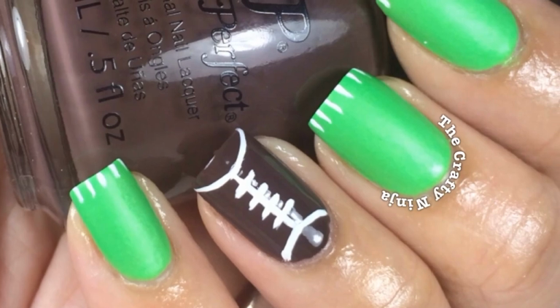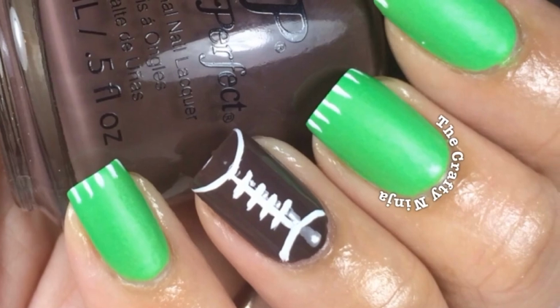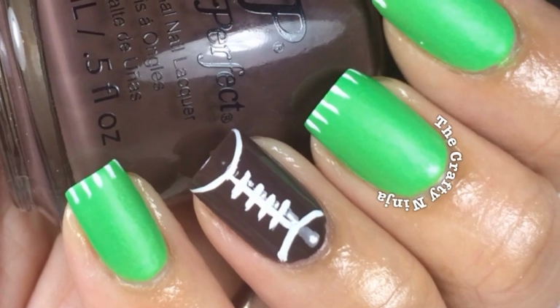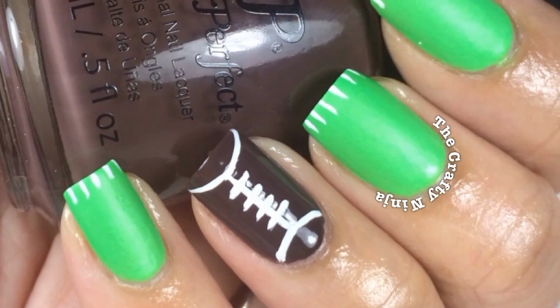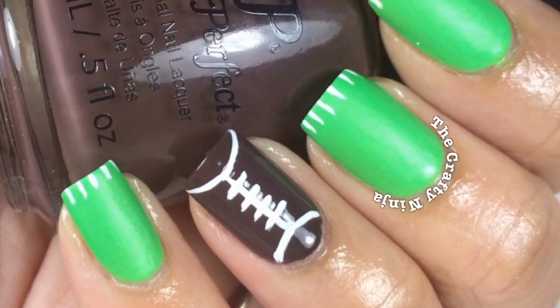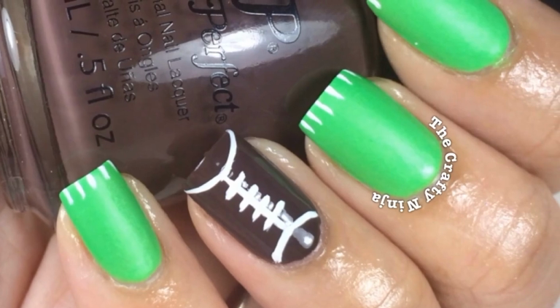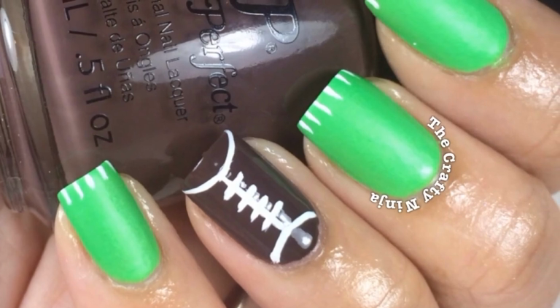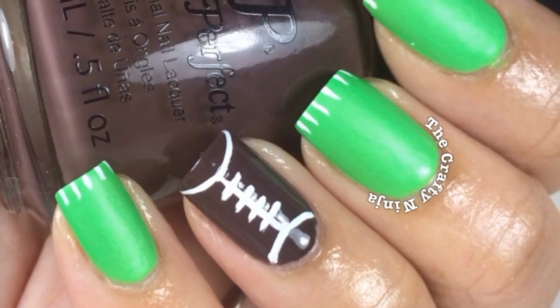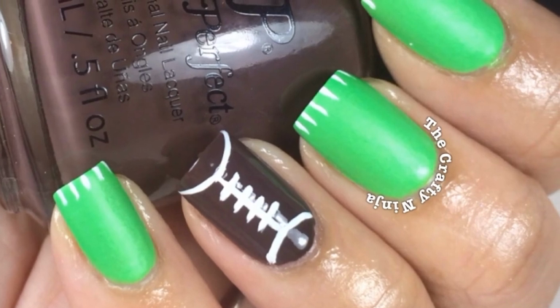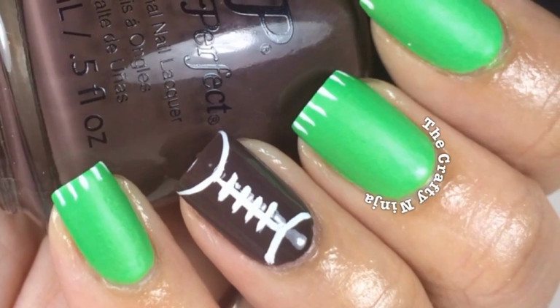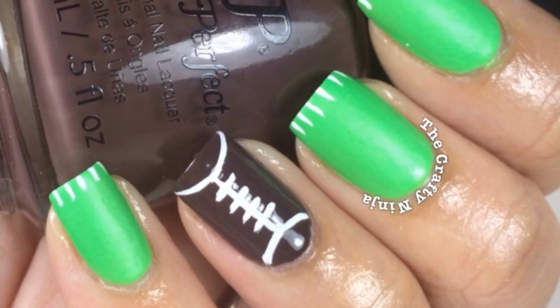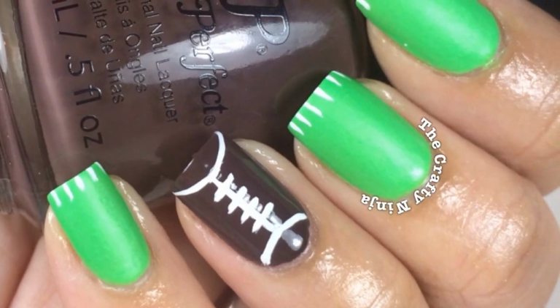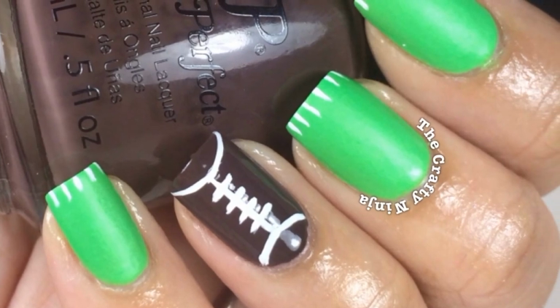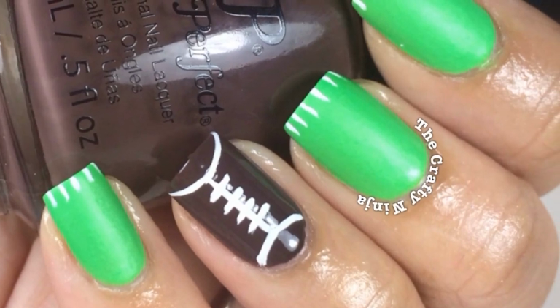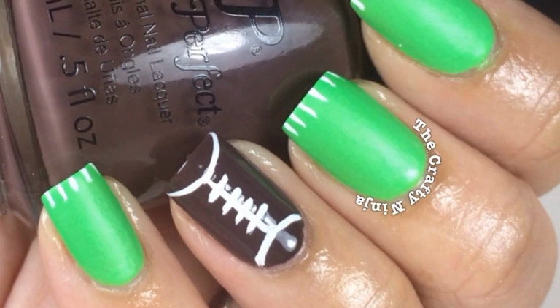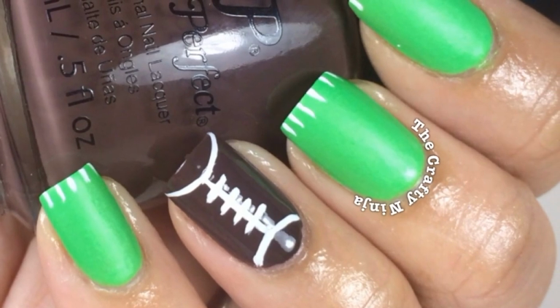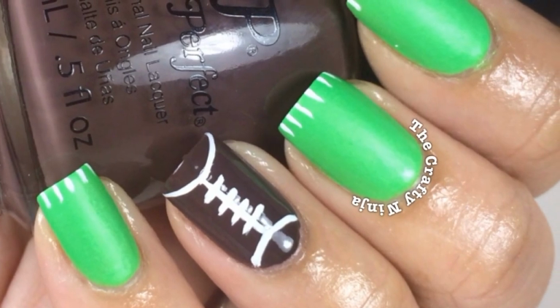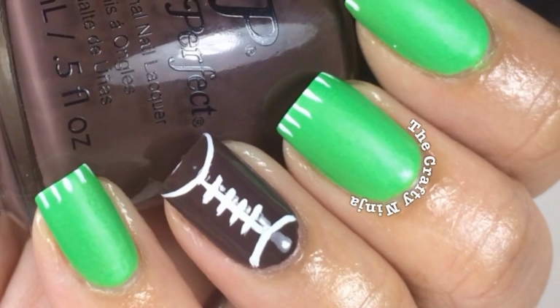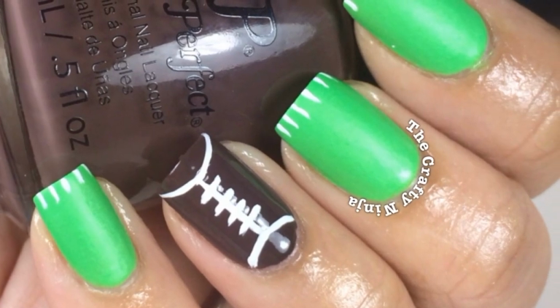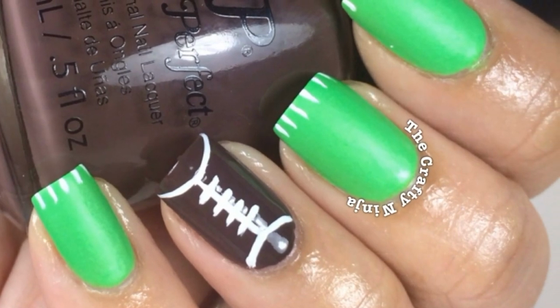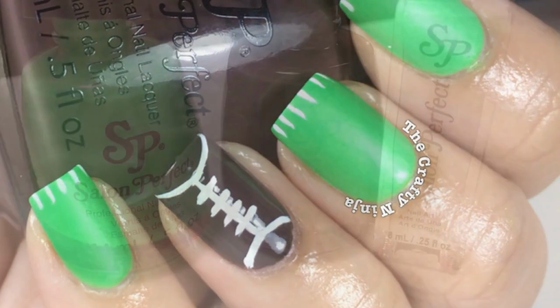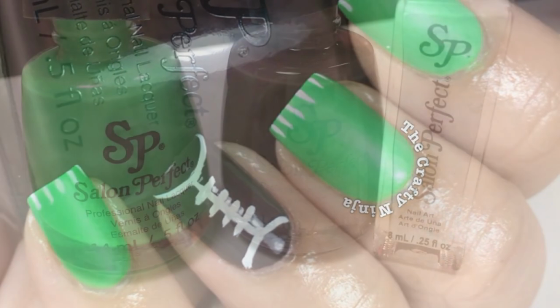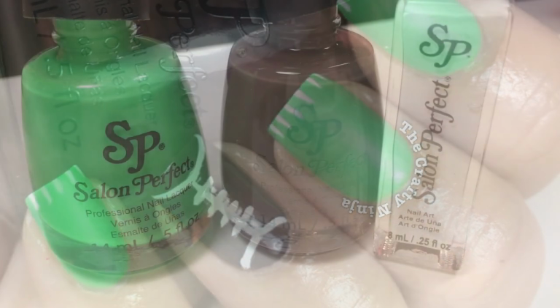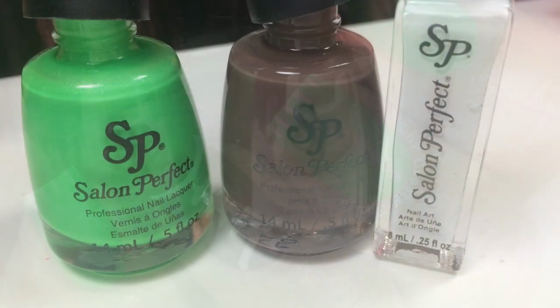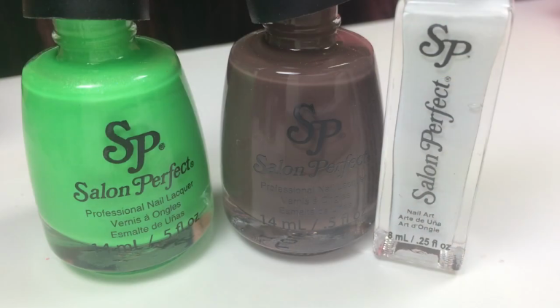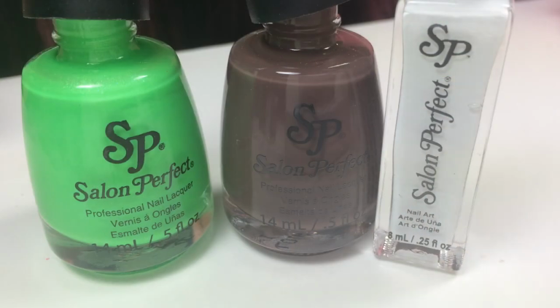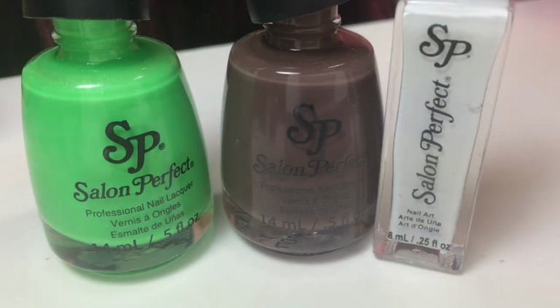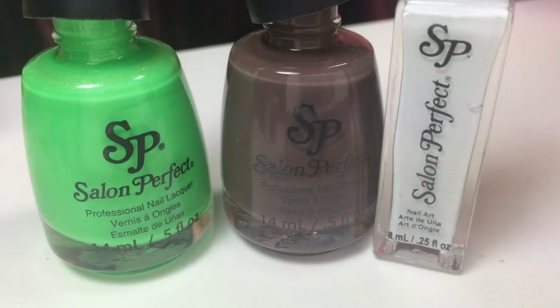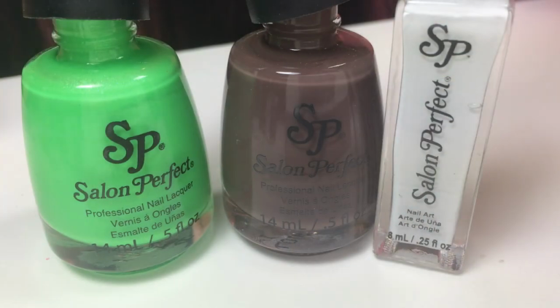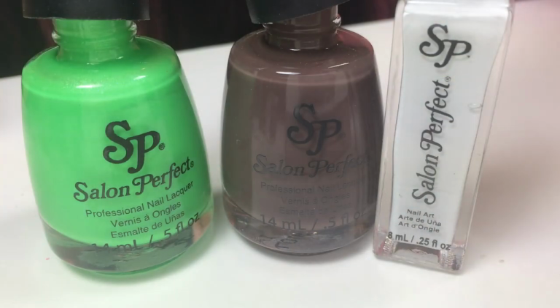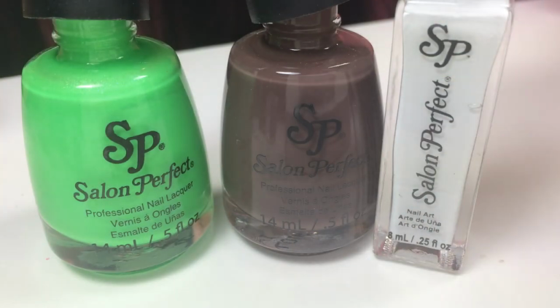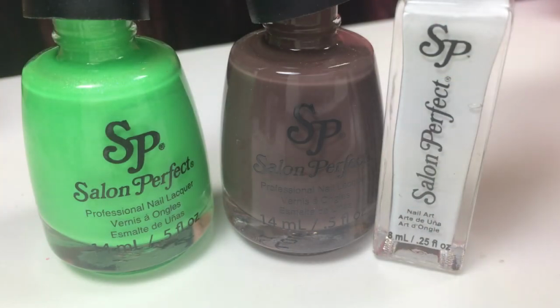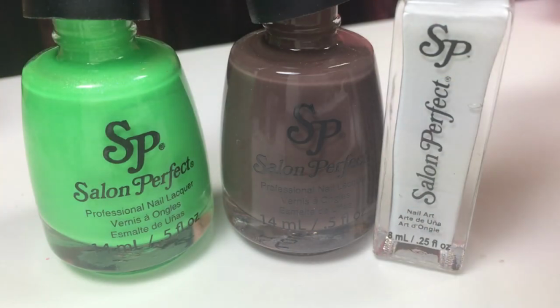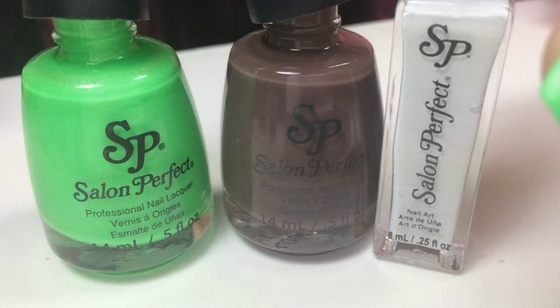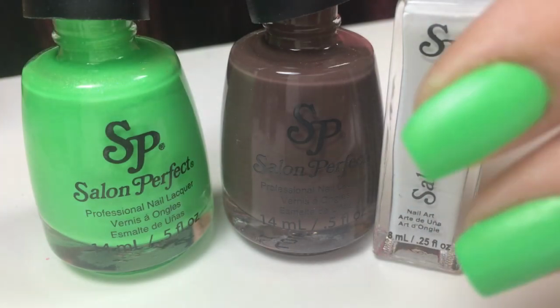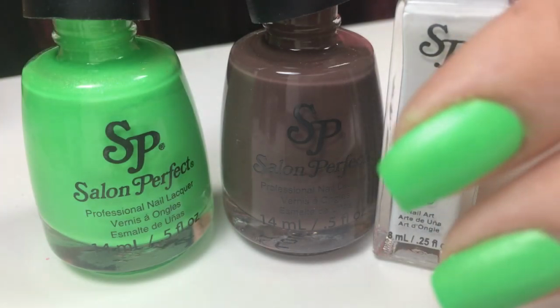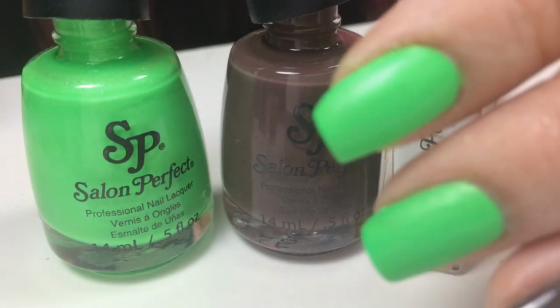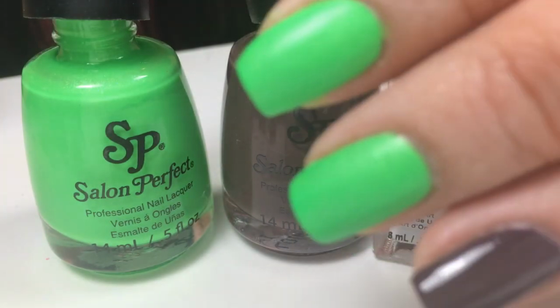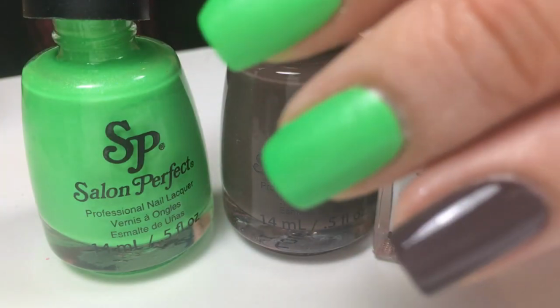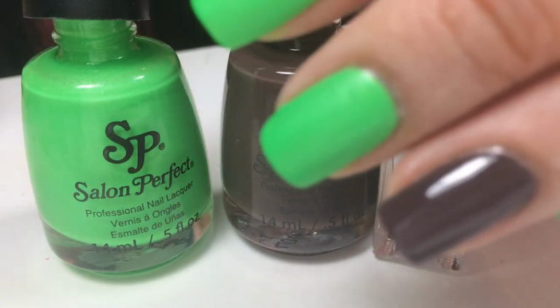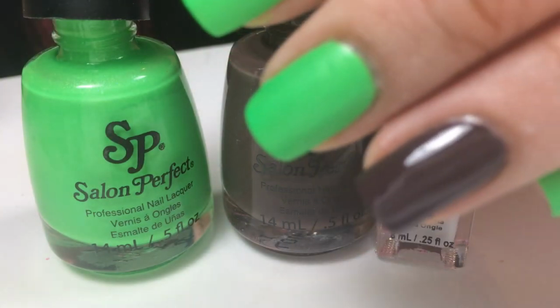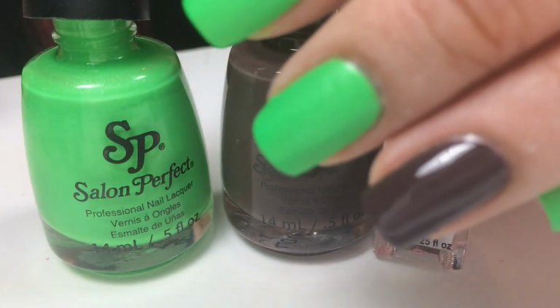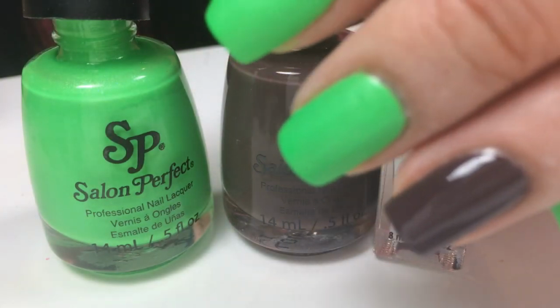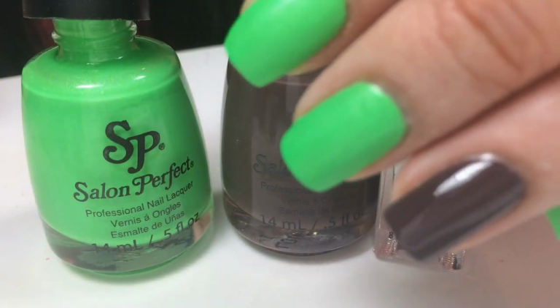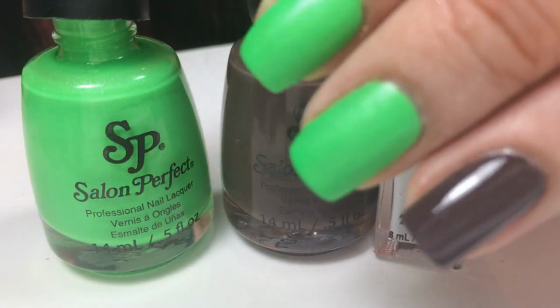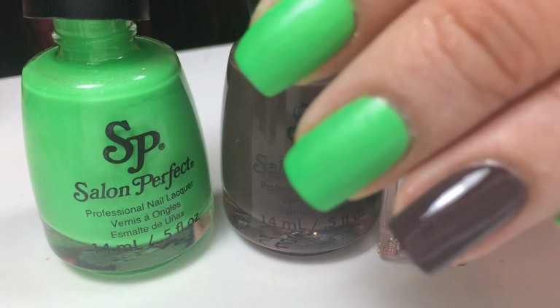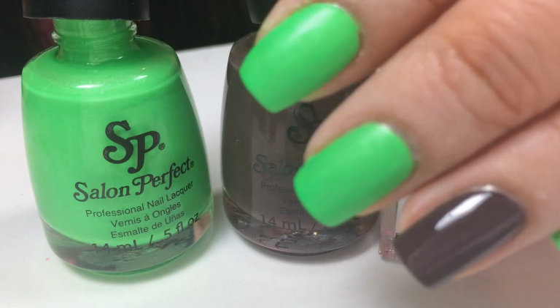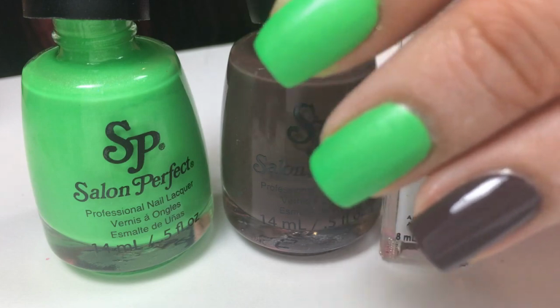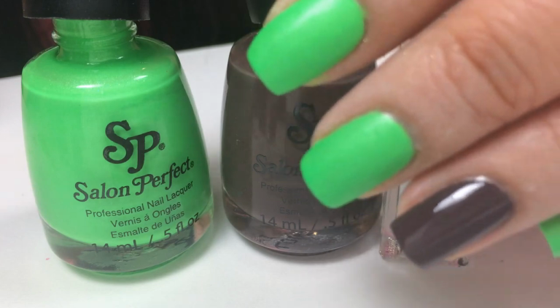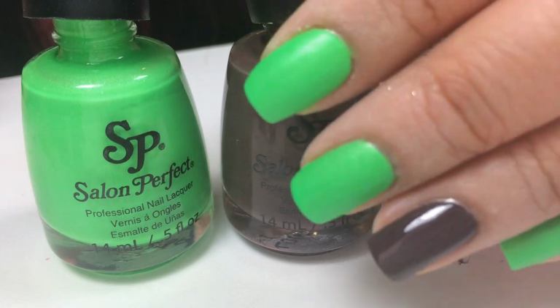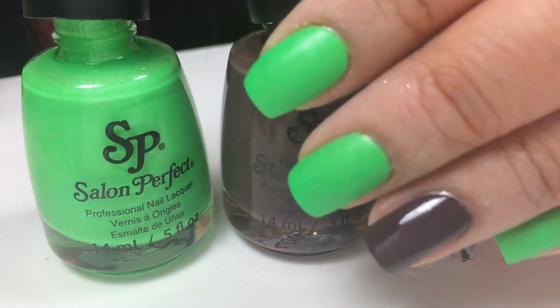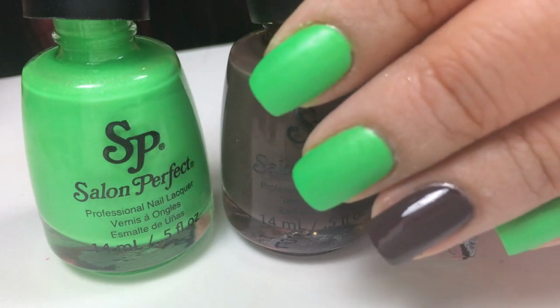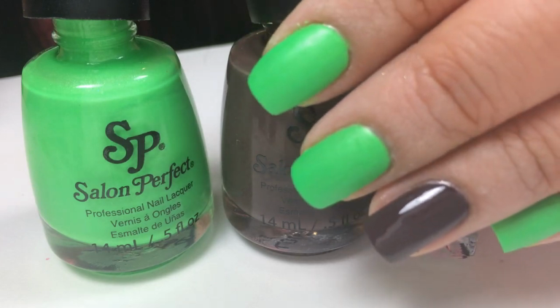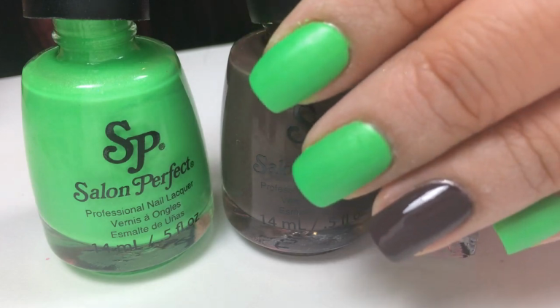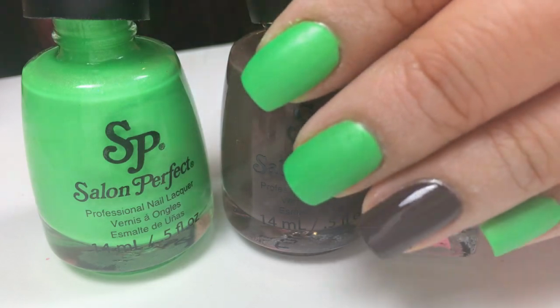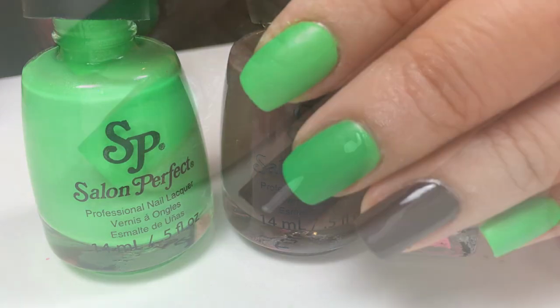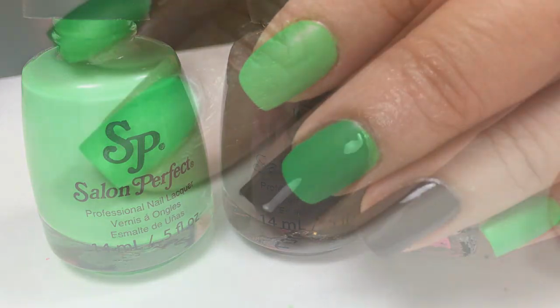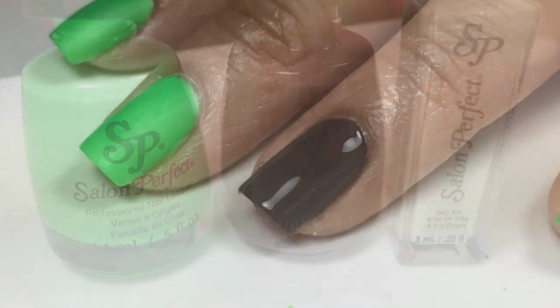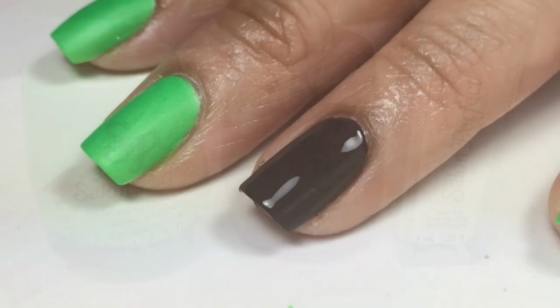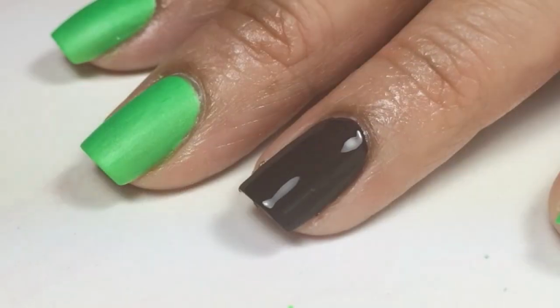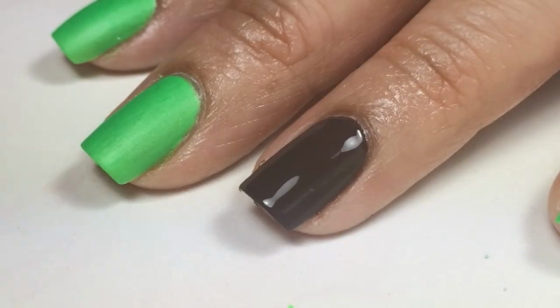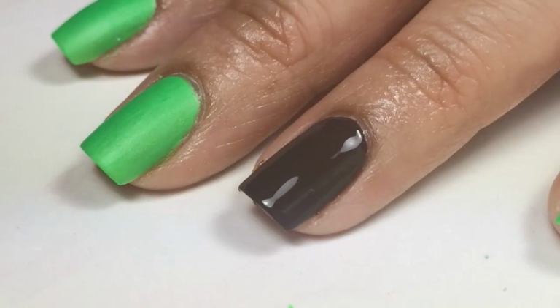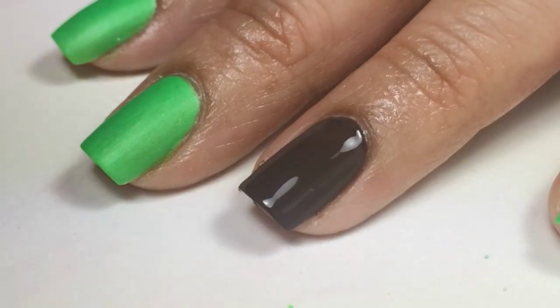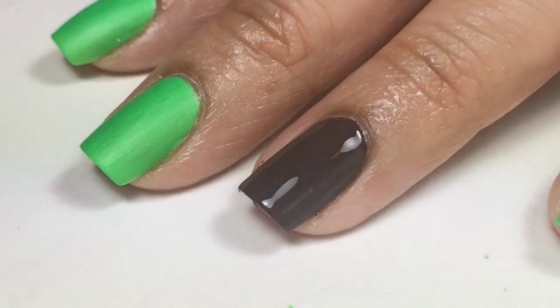Hey guys, these are my football nail tutorial. I'm using Salon Perfect Nail Polishes in Loopy Lime and Urban Myth.